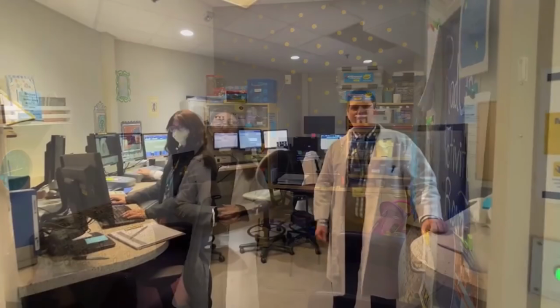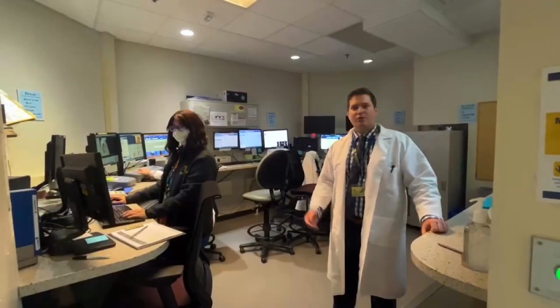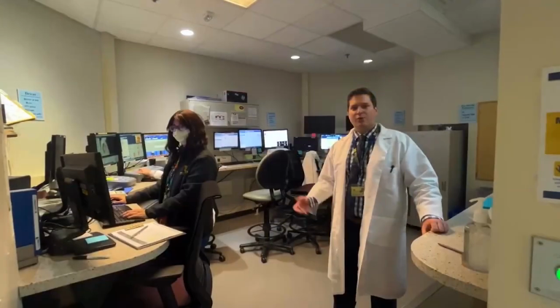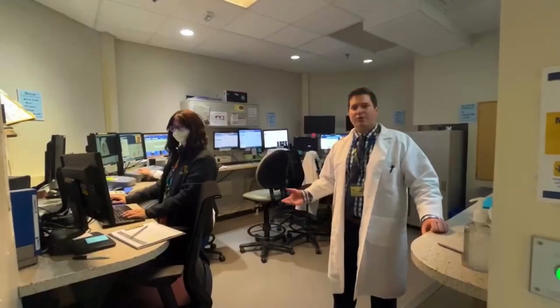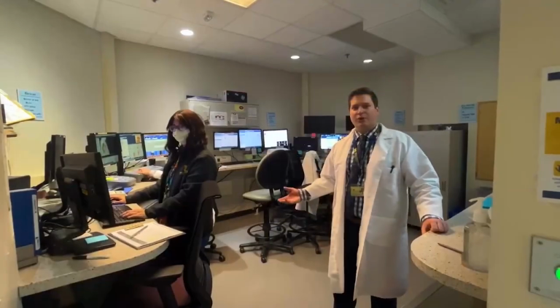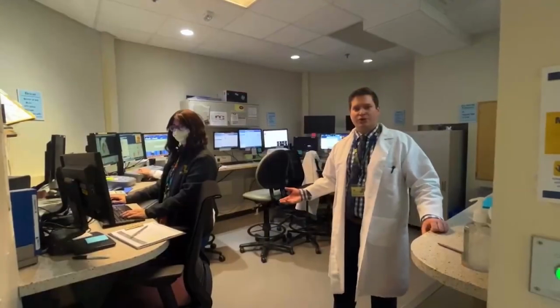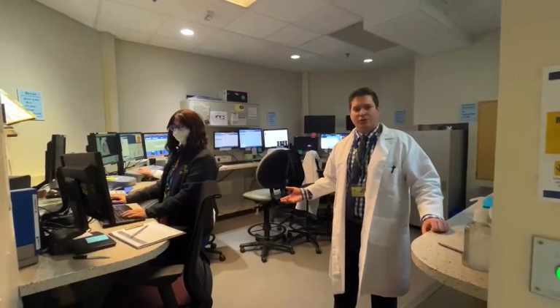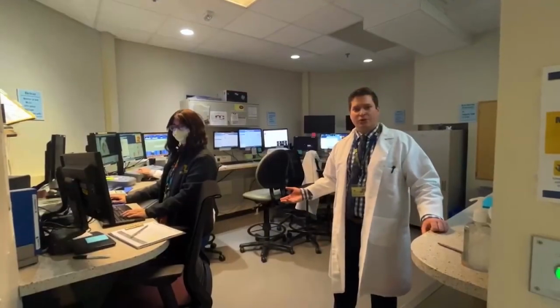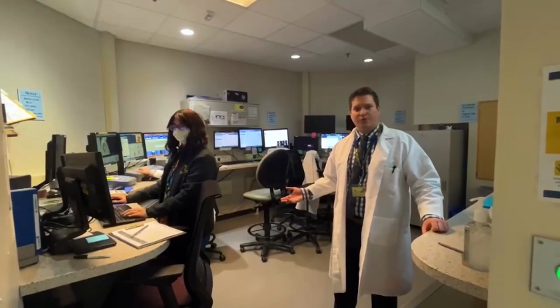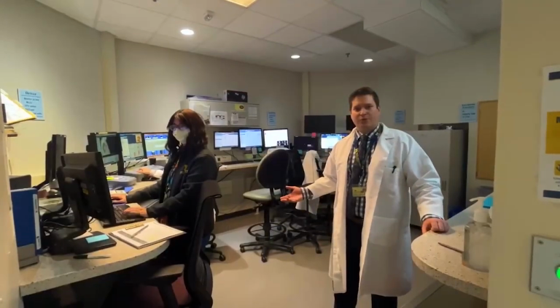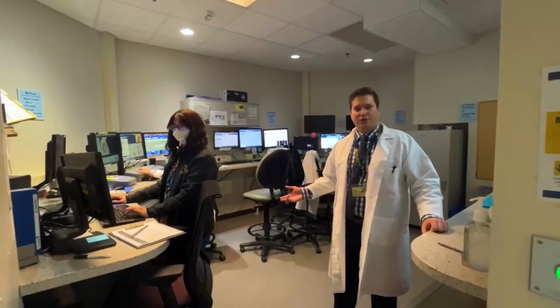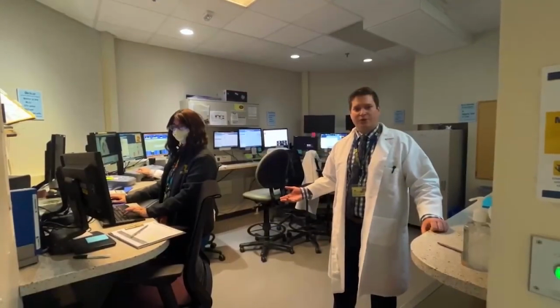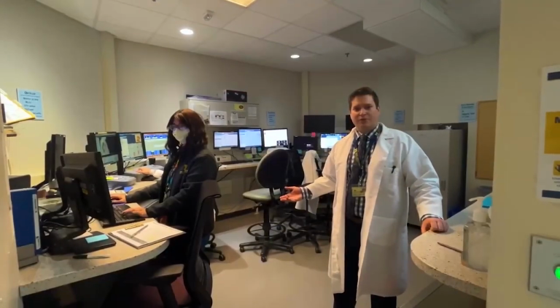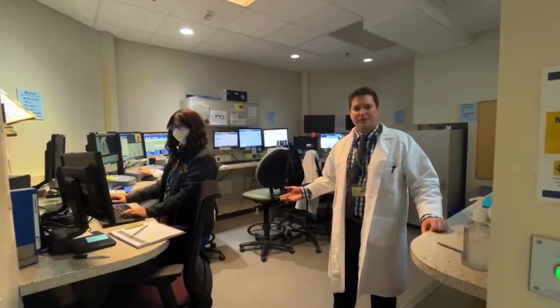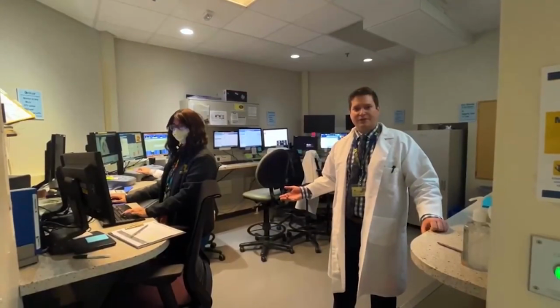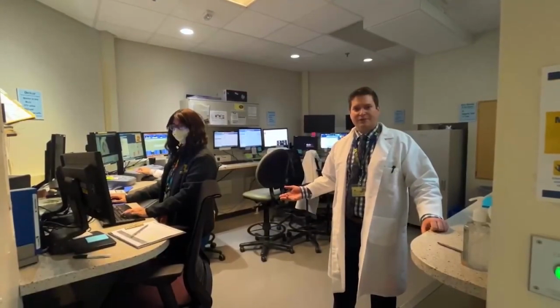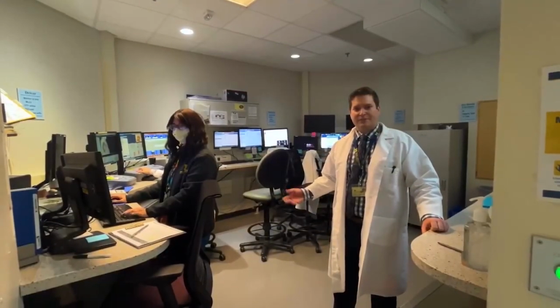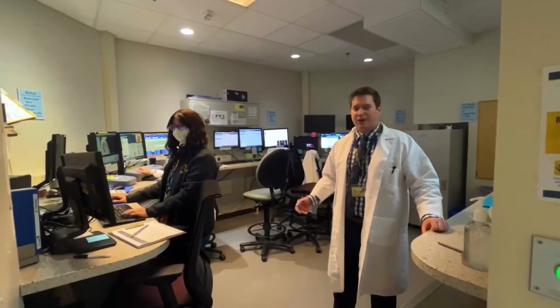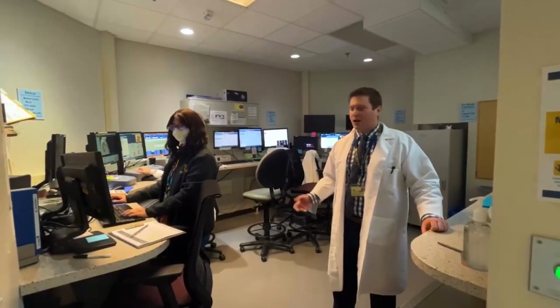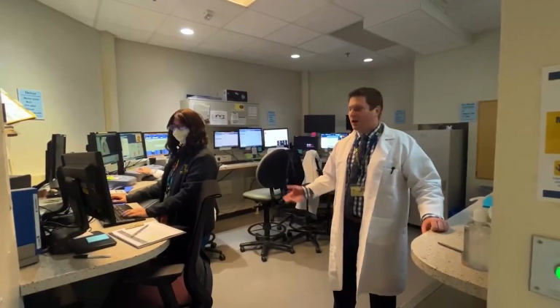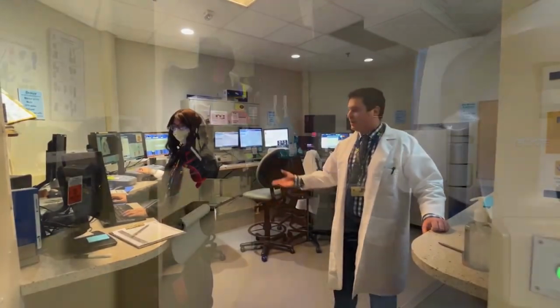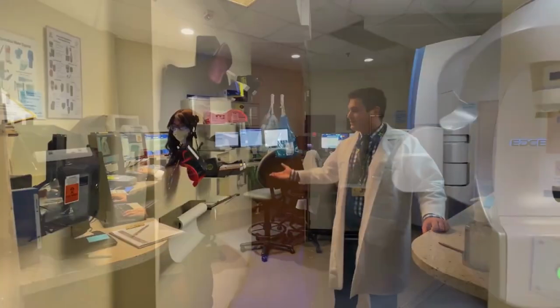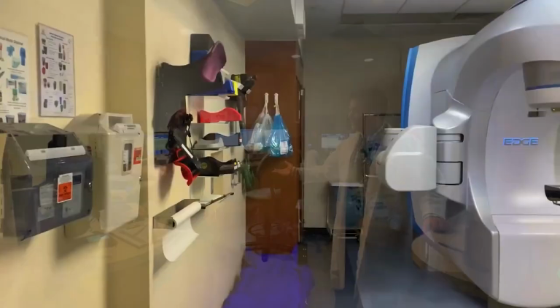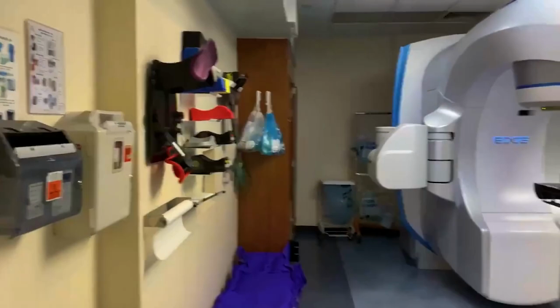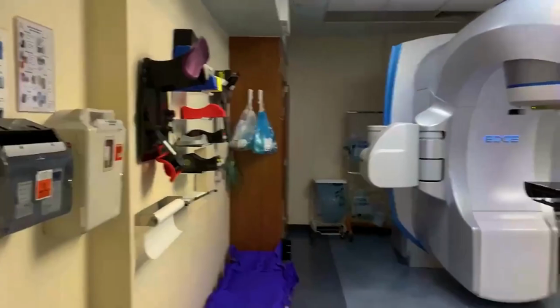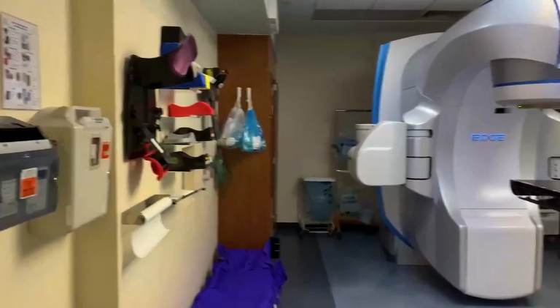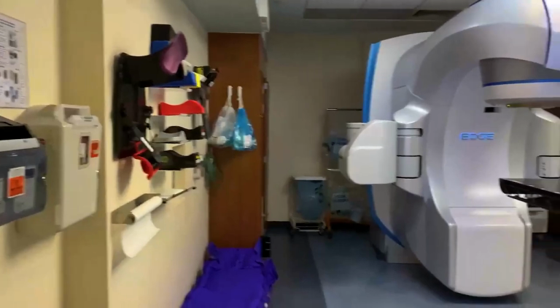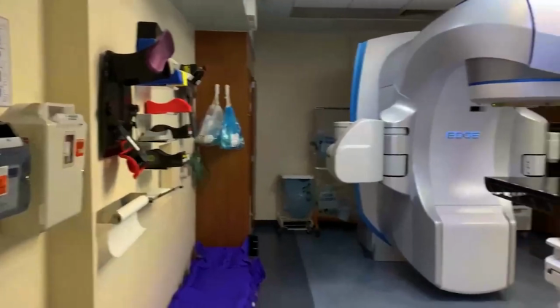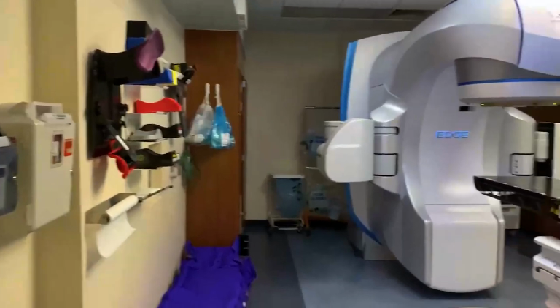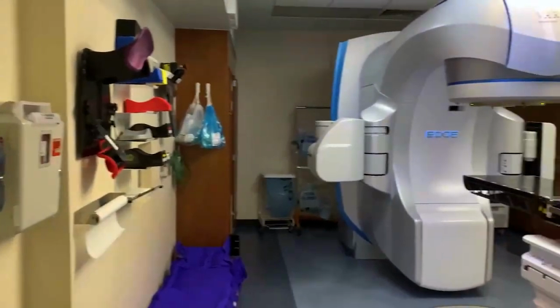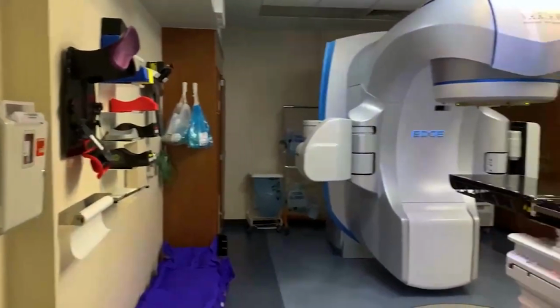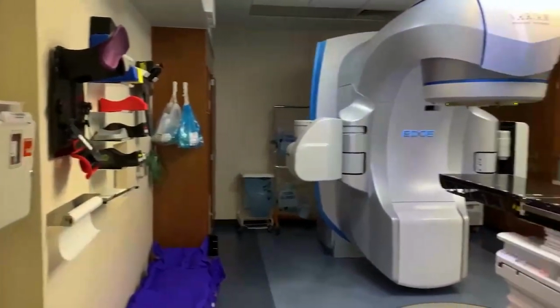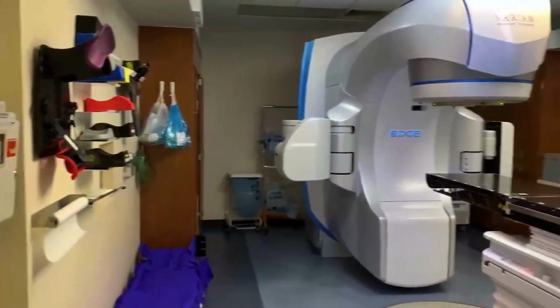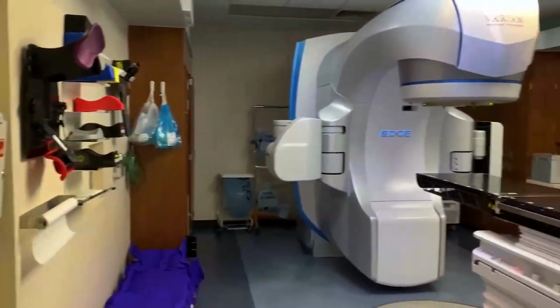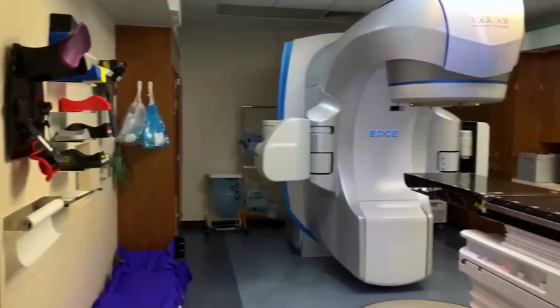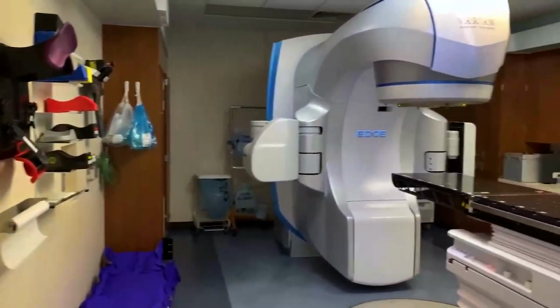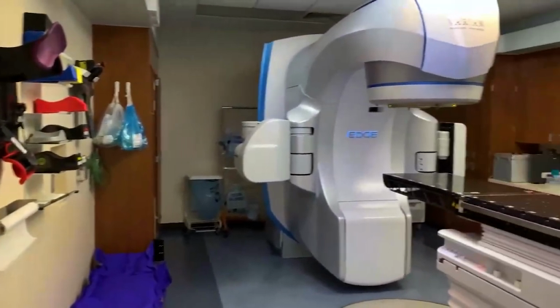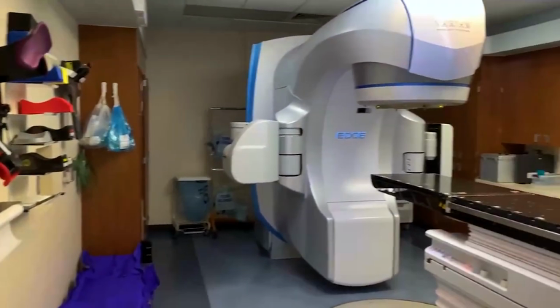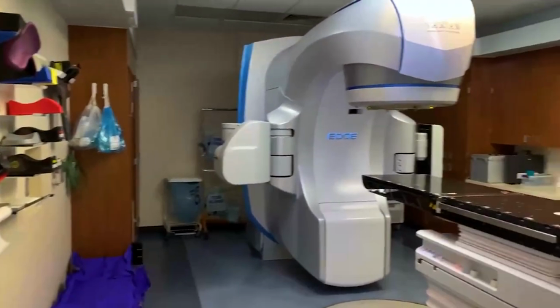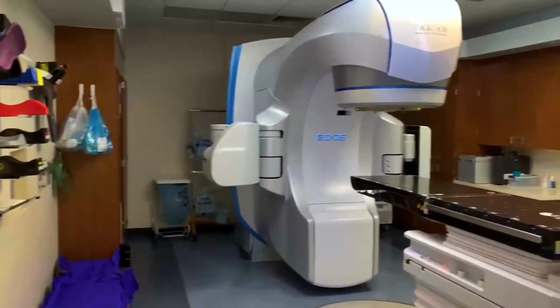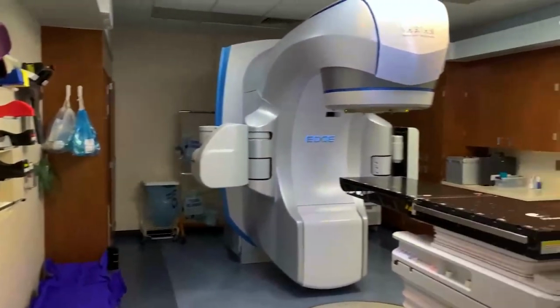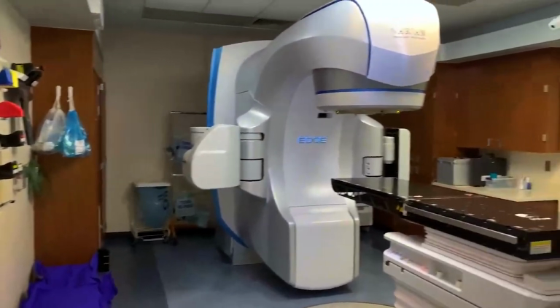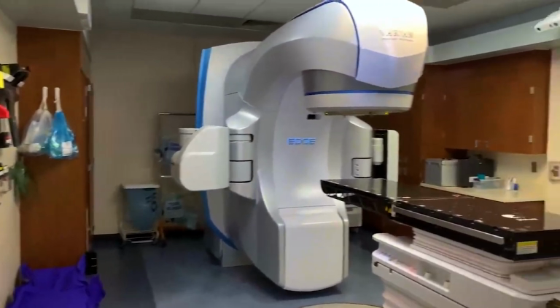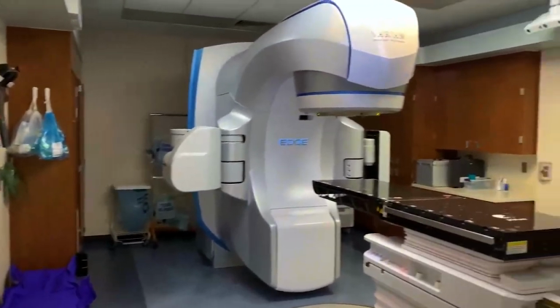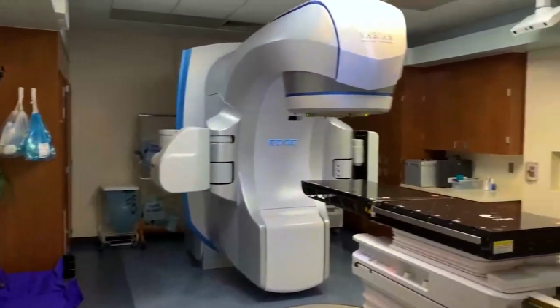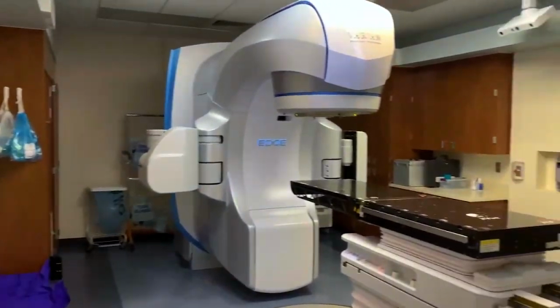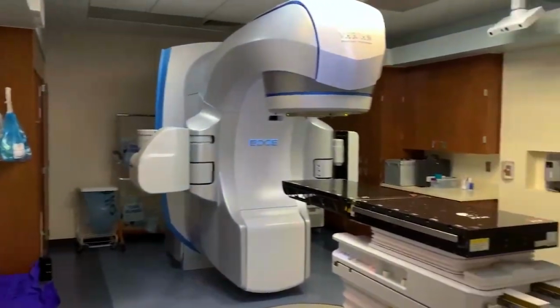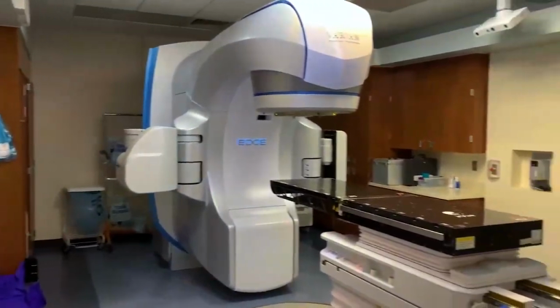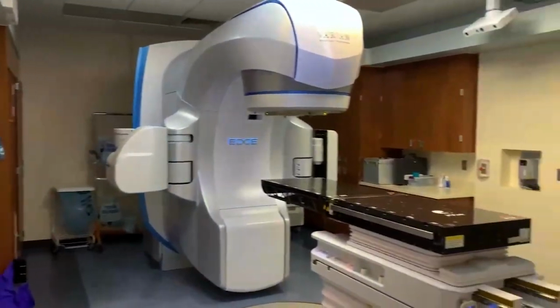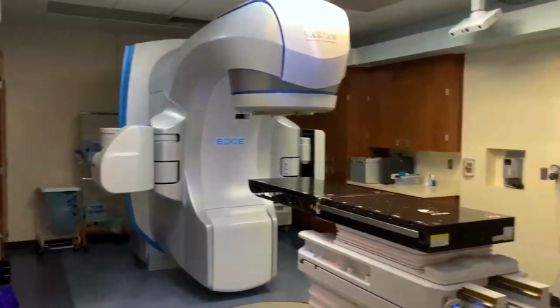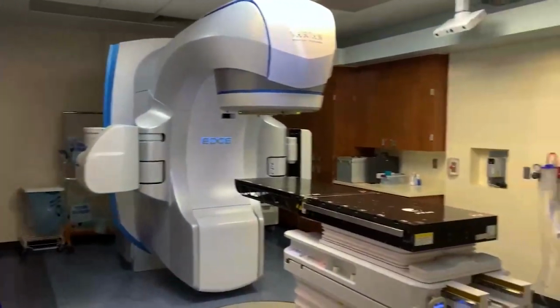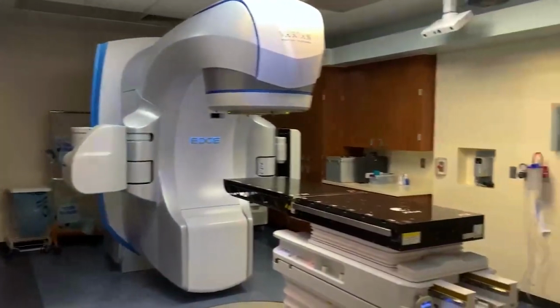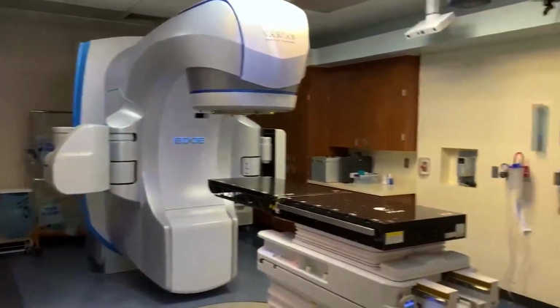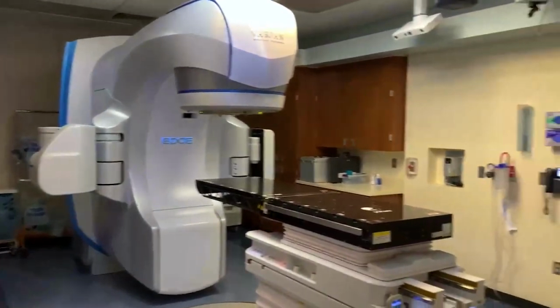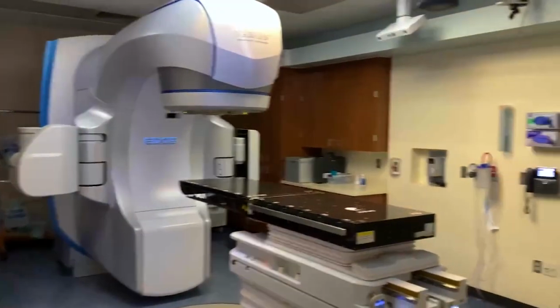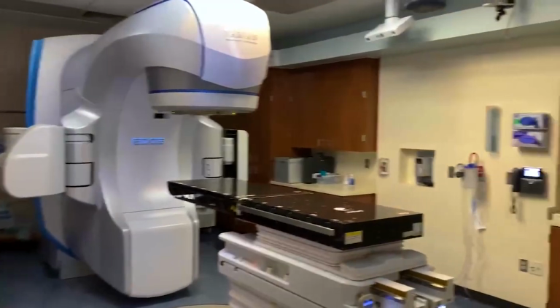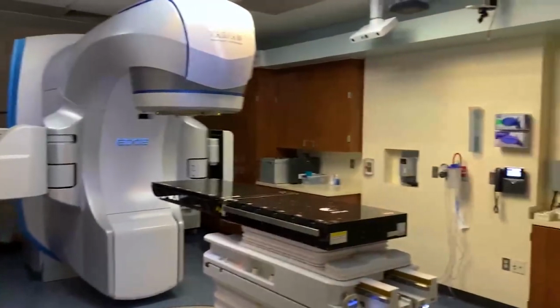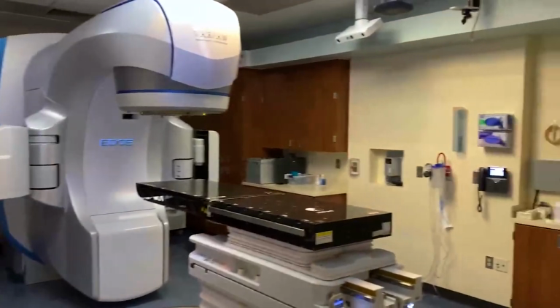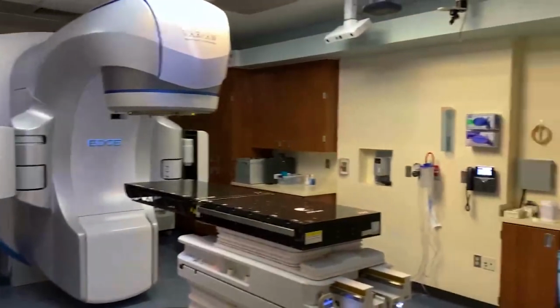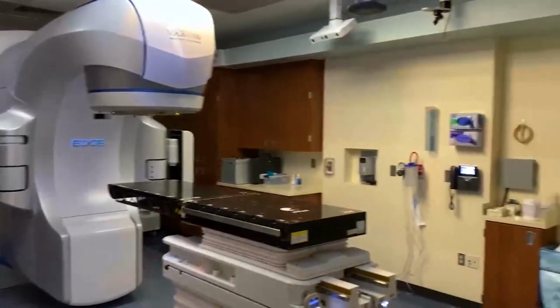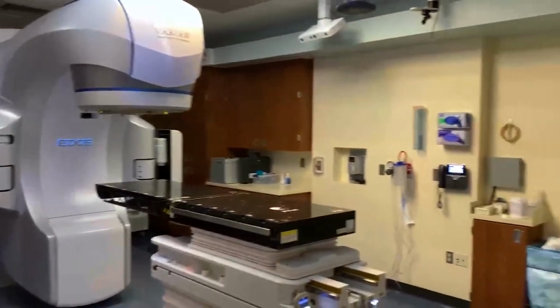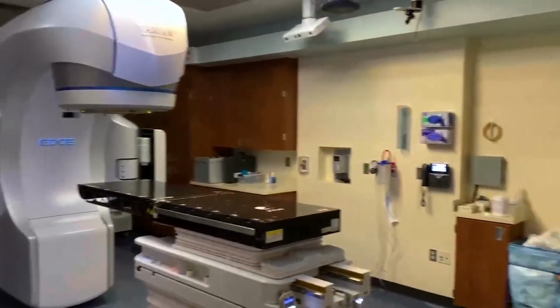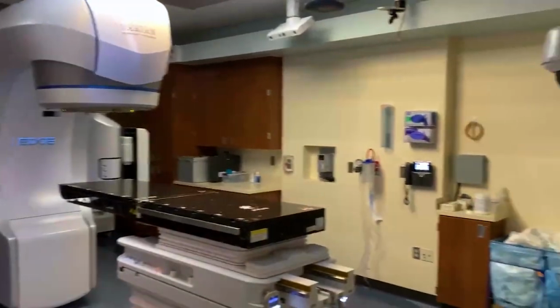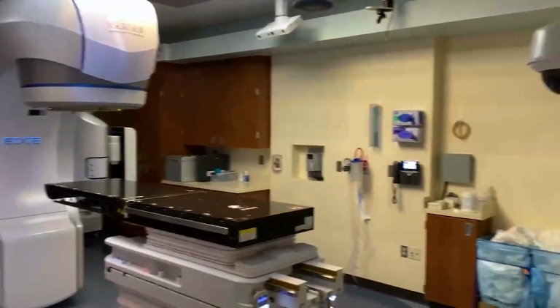This is one of our control rooms for our treatment machines. Our excellent team of radiation therapists helps us treat over a hundred patients a day across six linear accelerators within the main hospital.